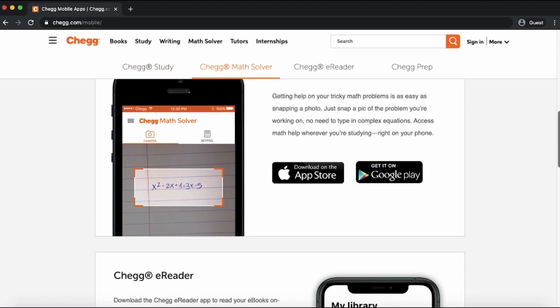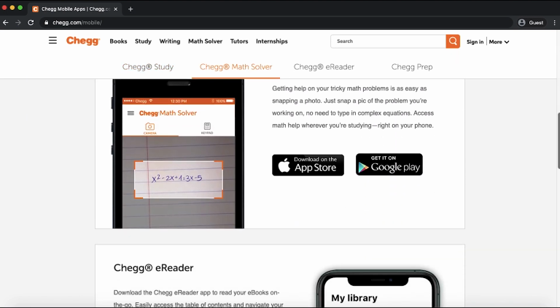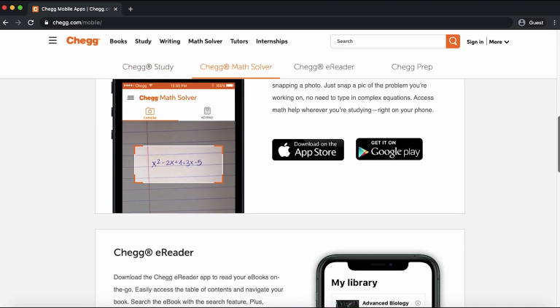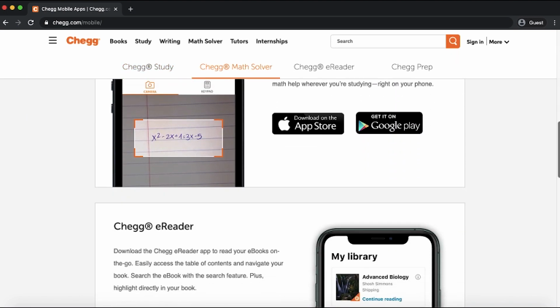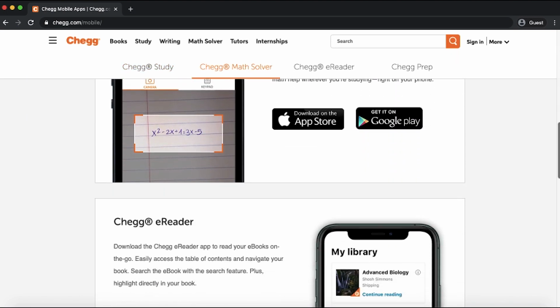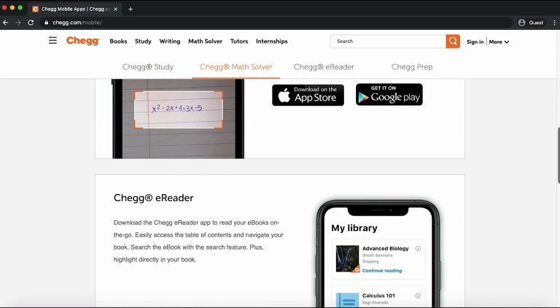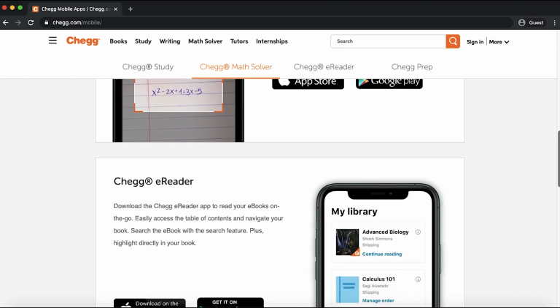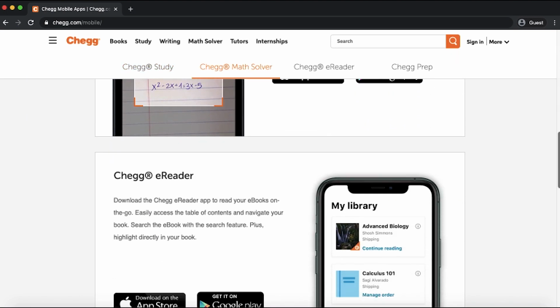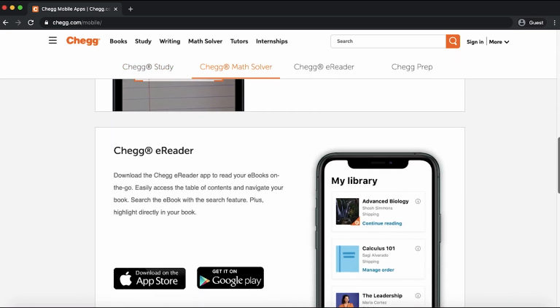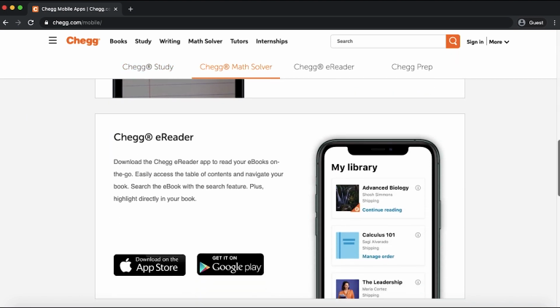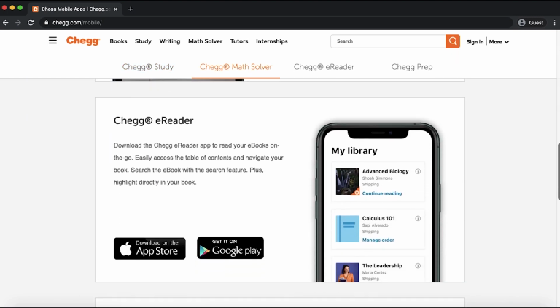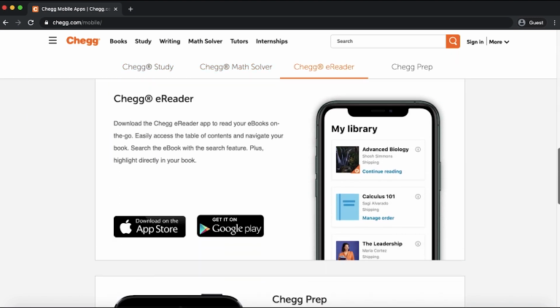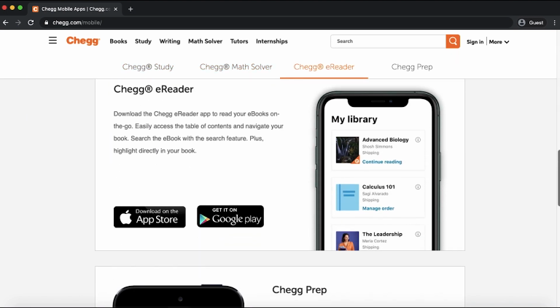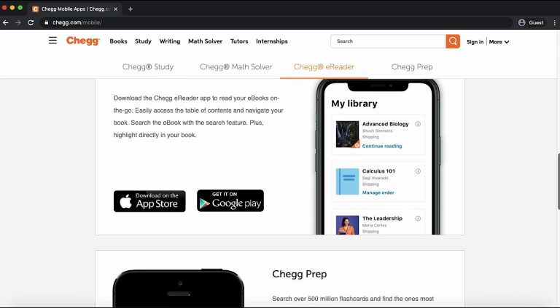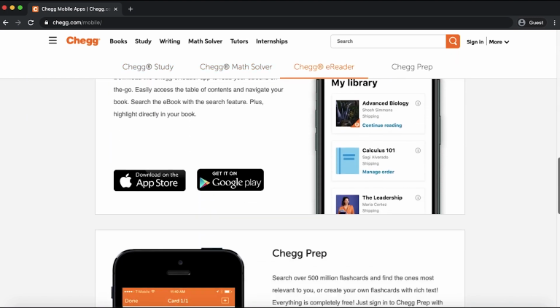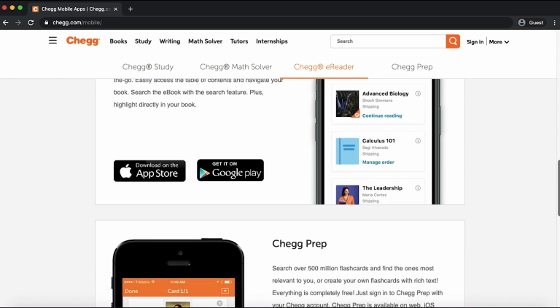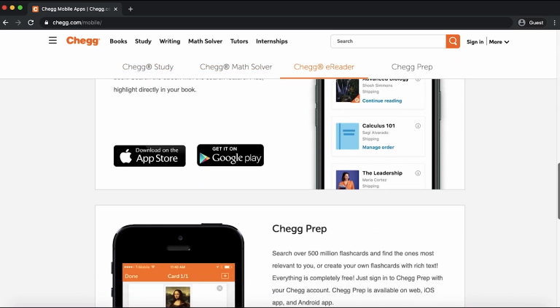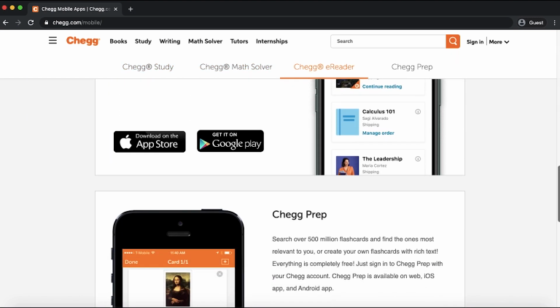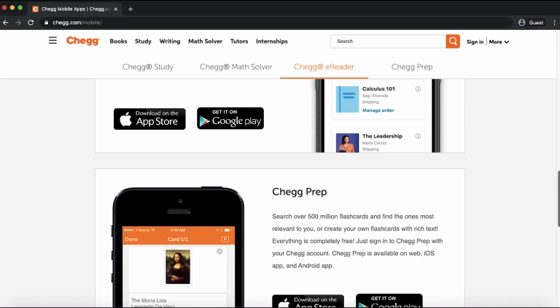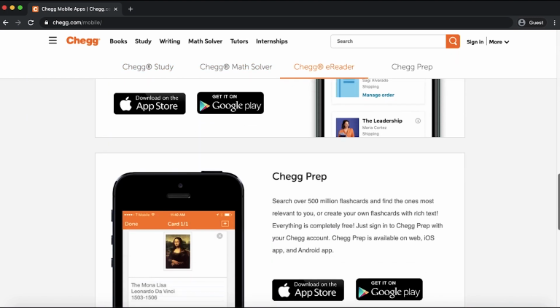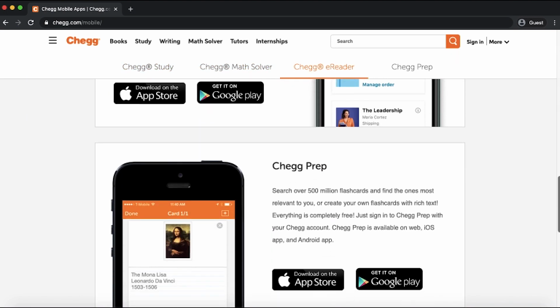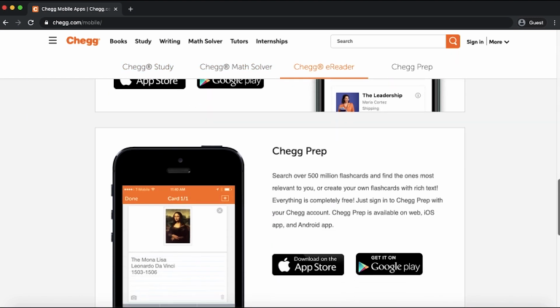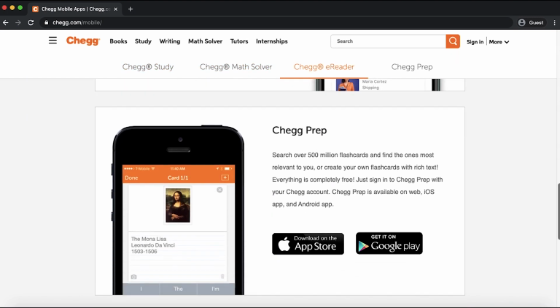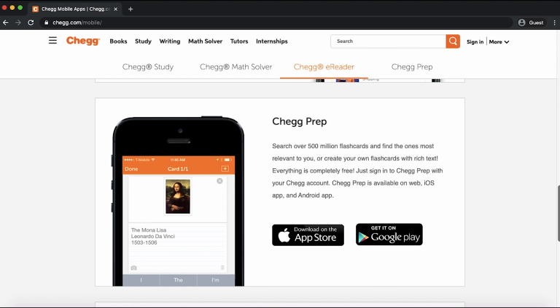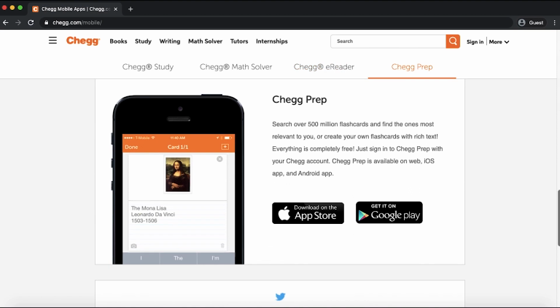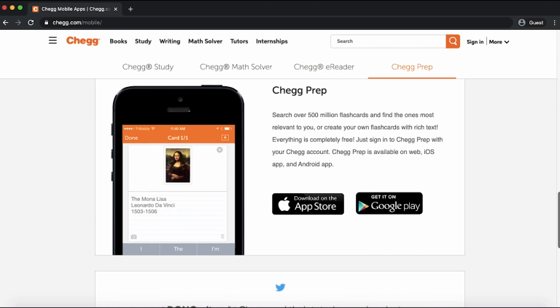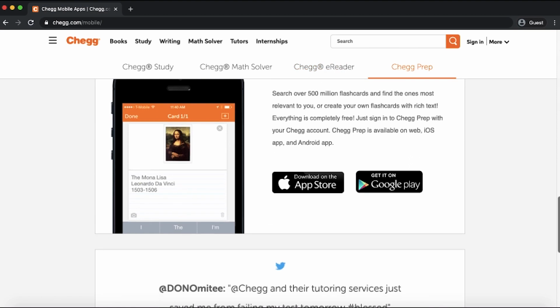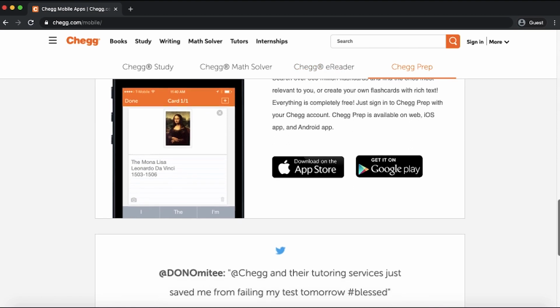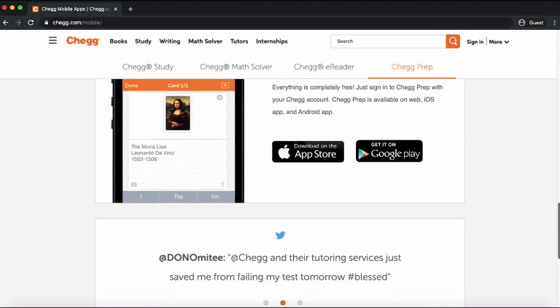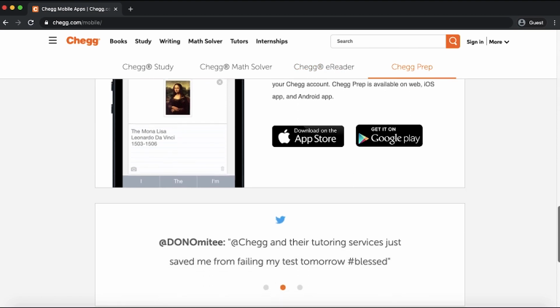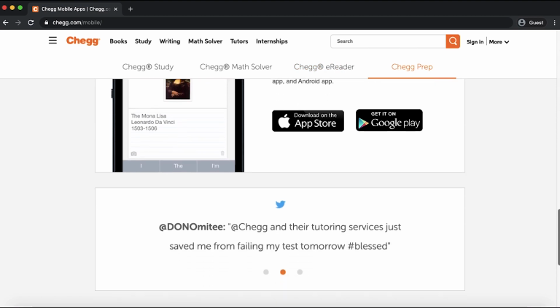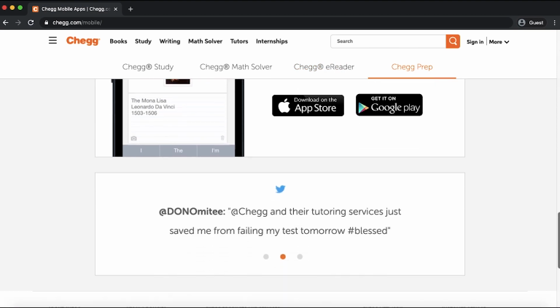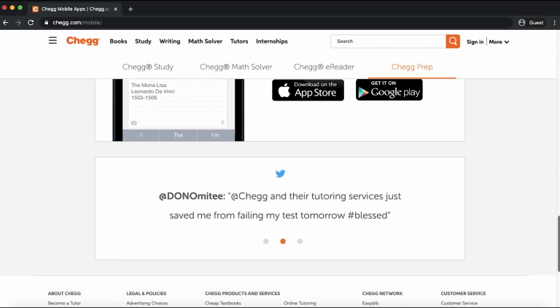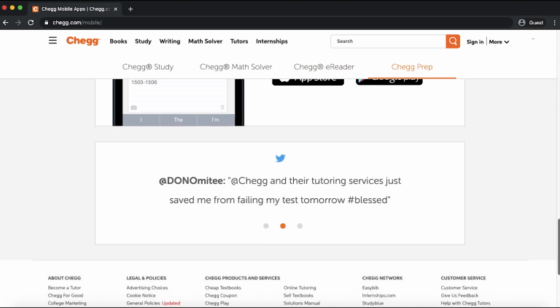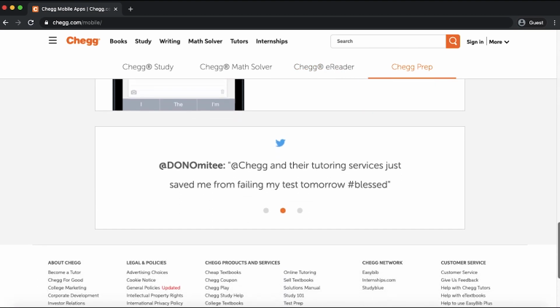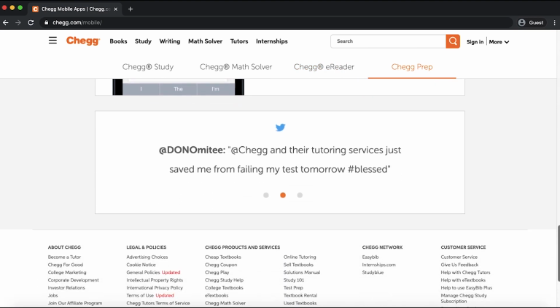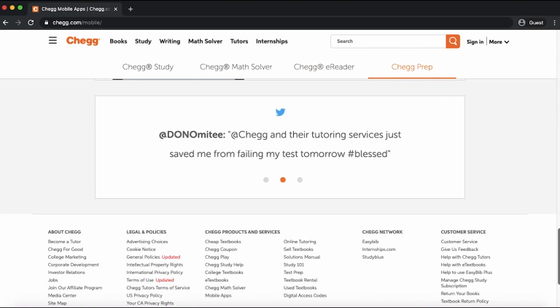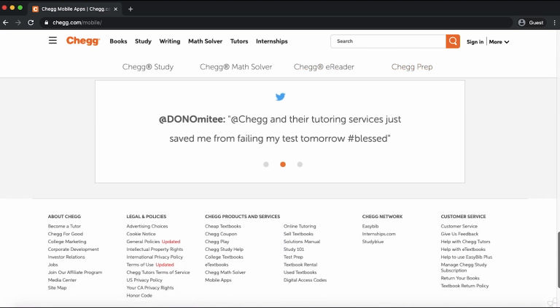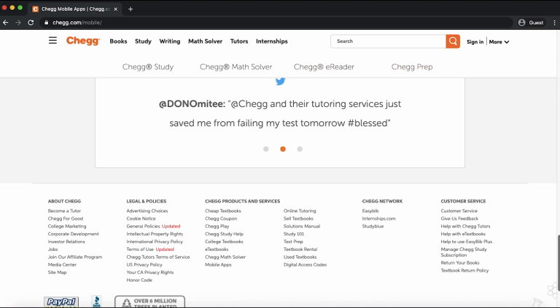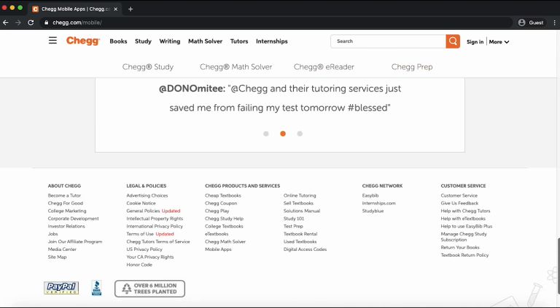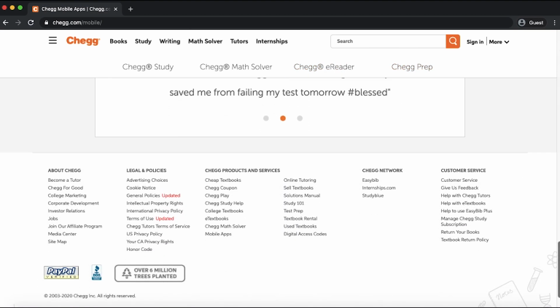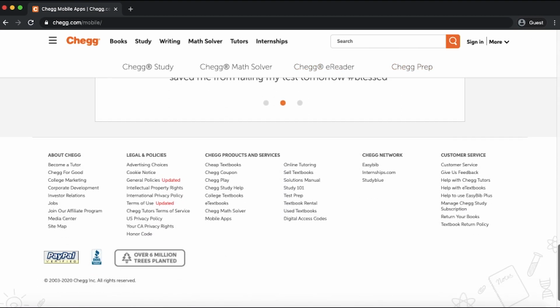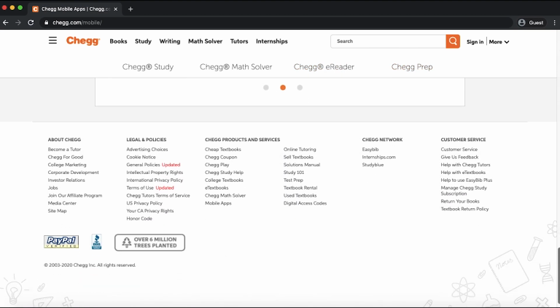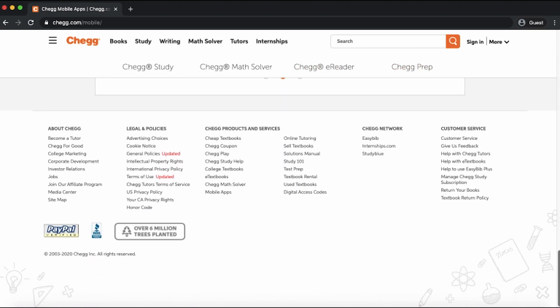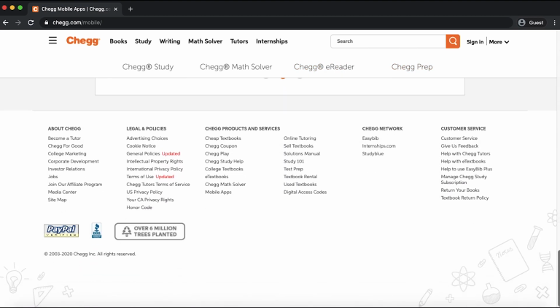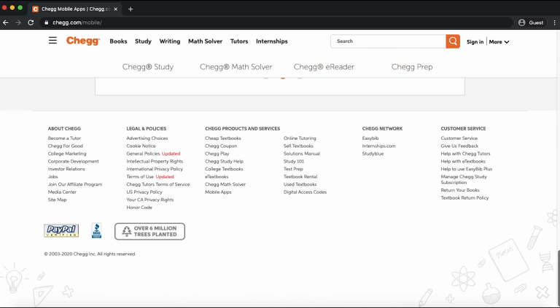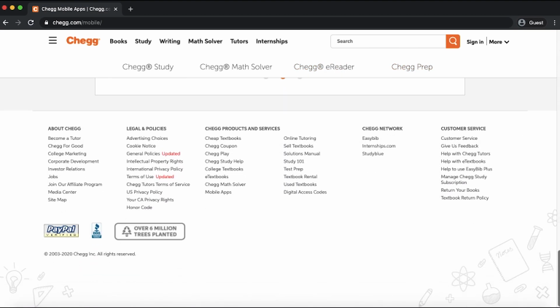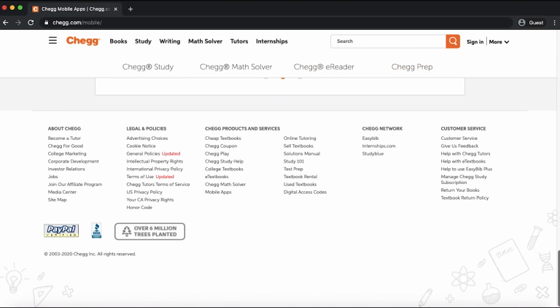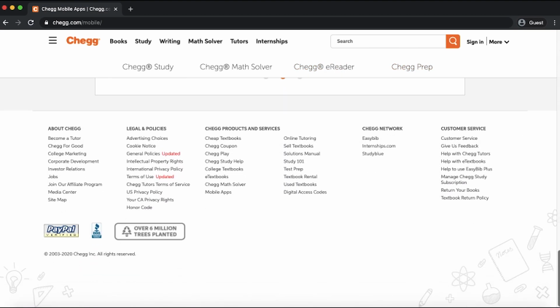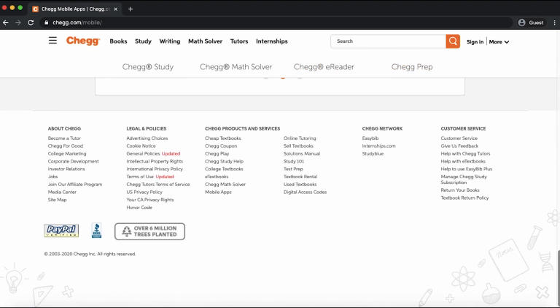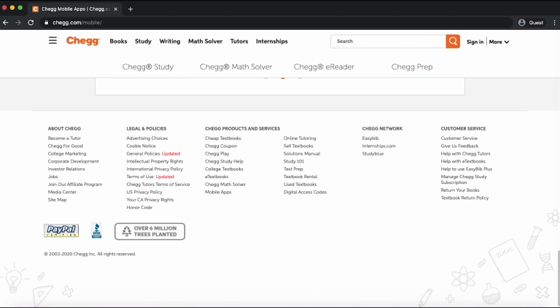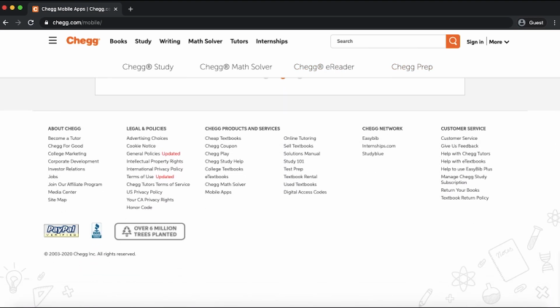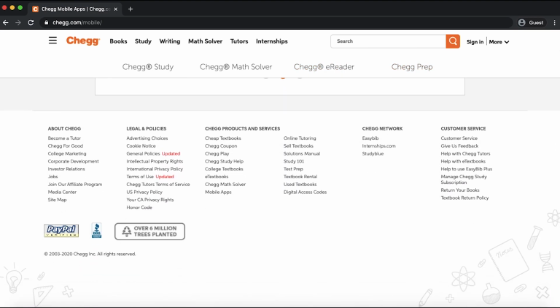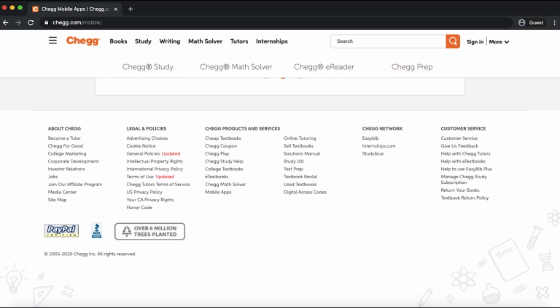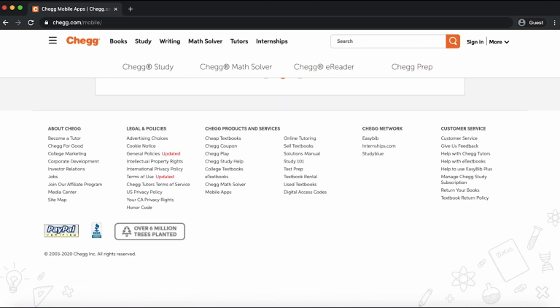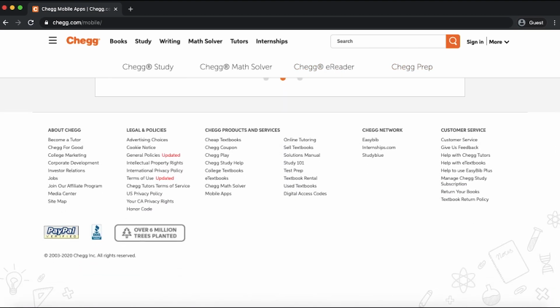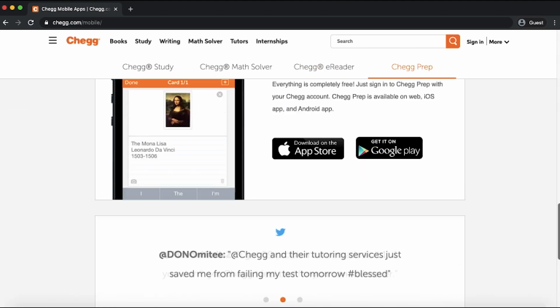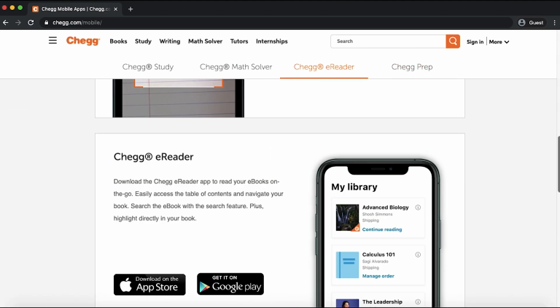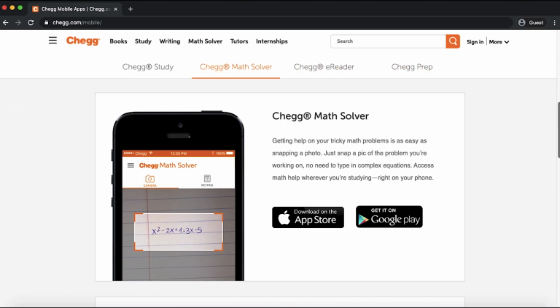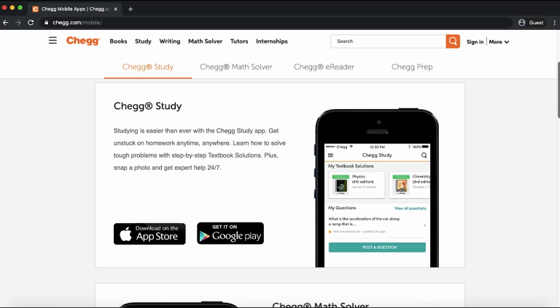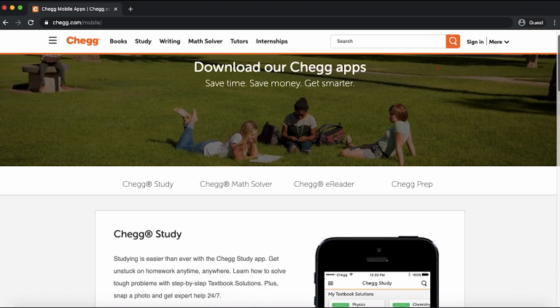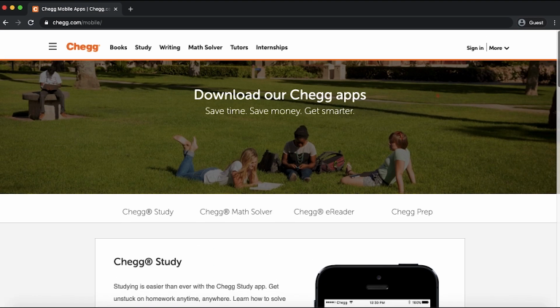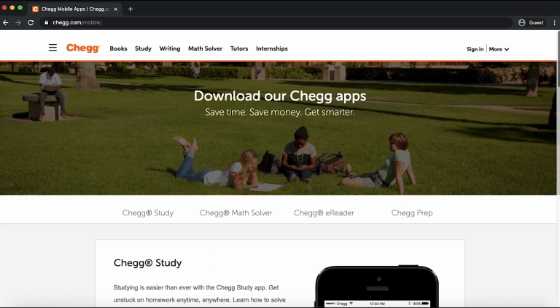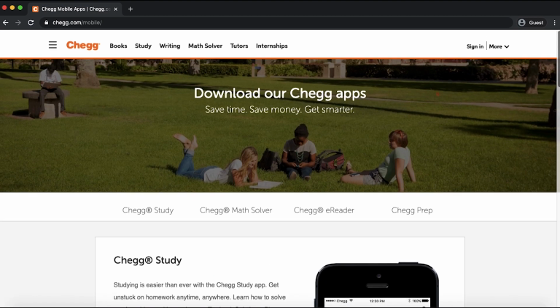There's a mobile app, a study app, and all kinds of other supportive things on the website, so go check out Chegg.com.